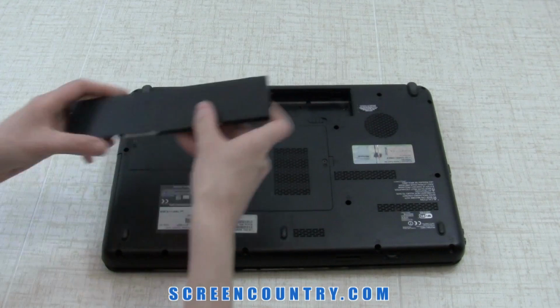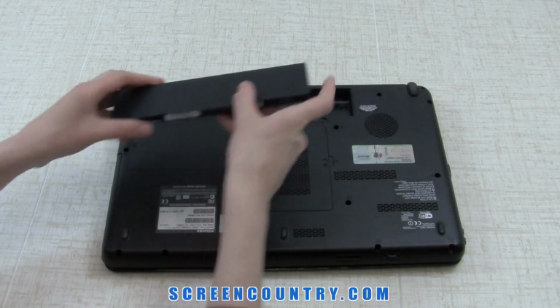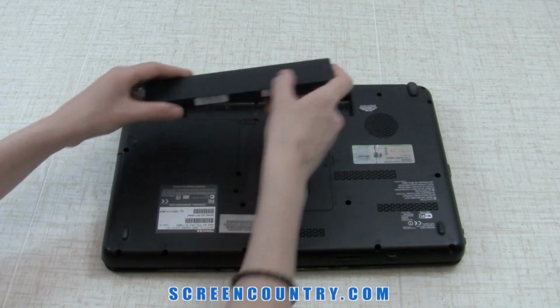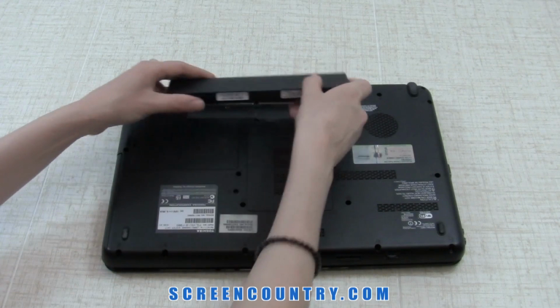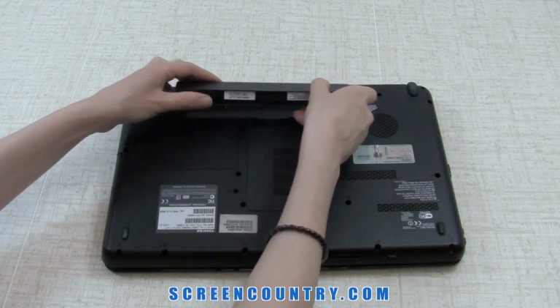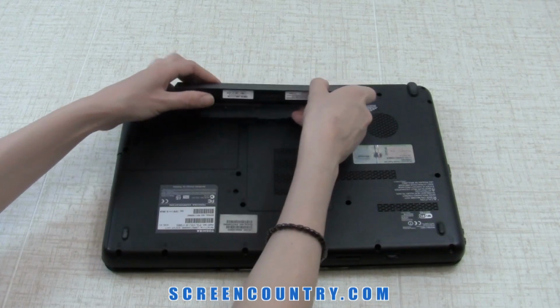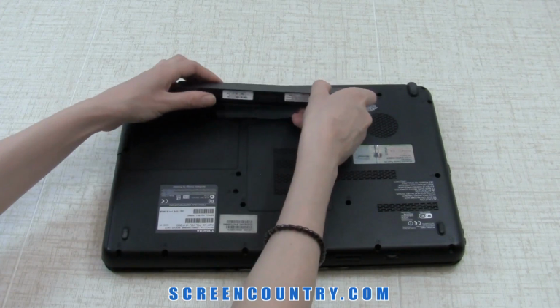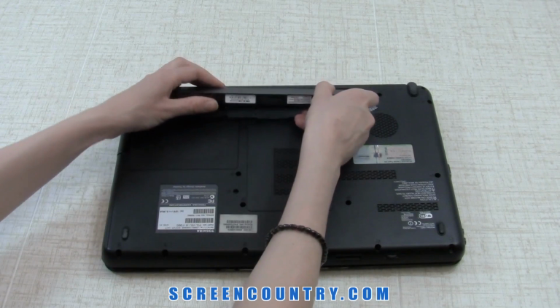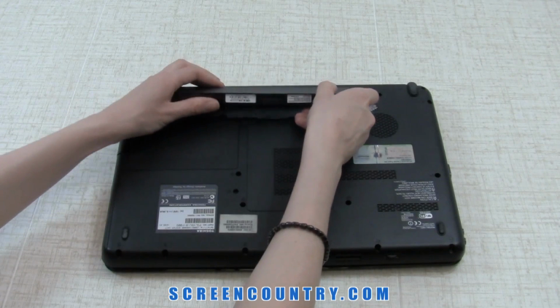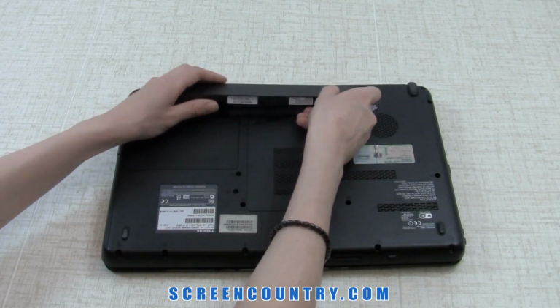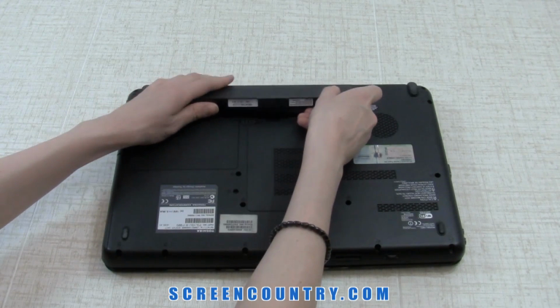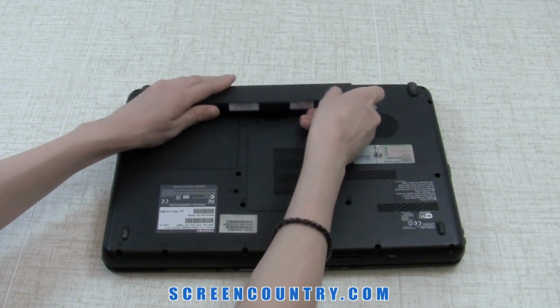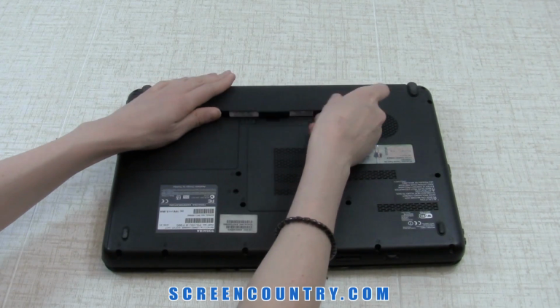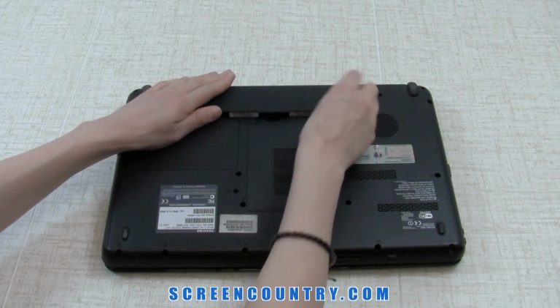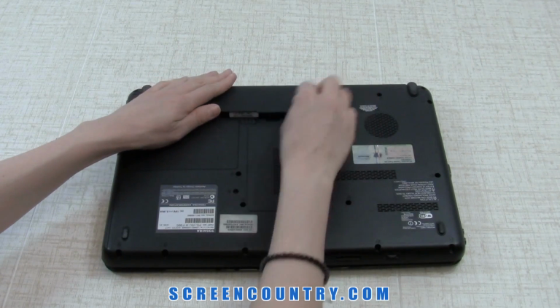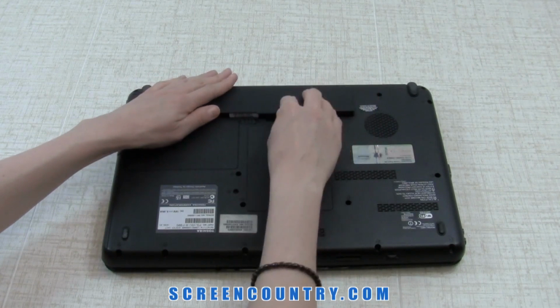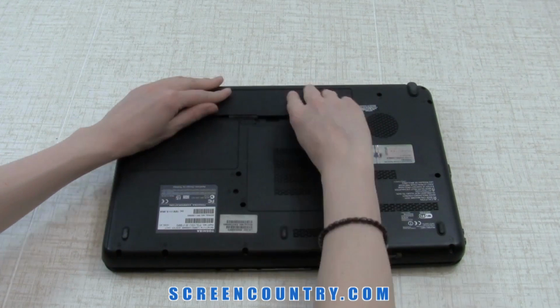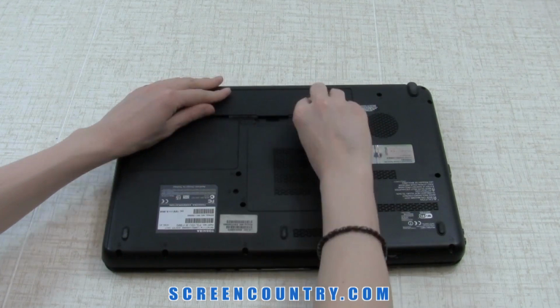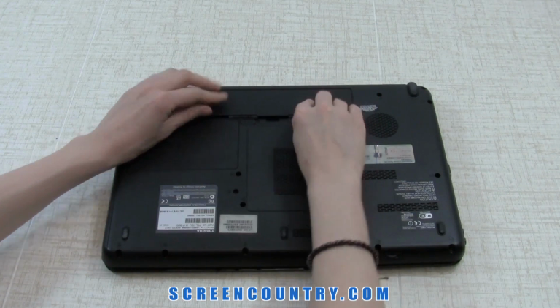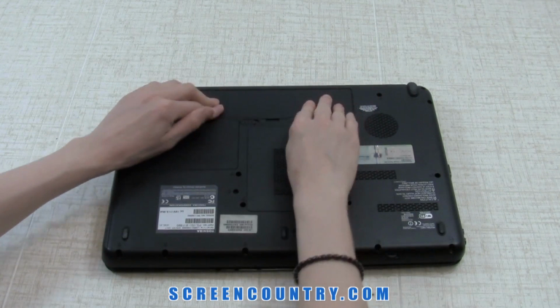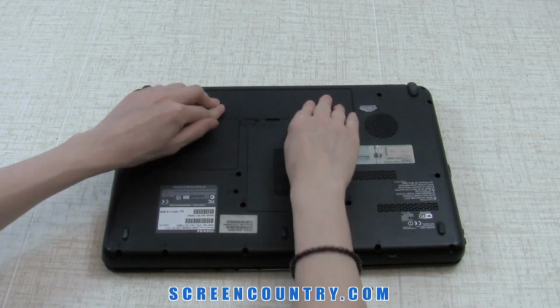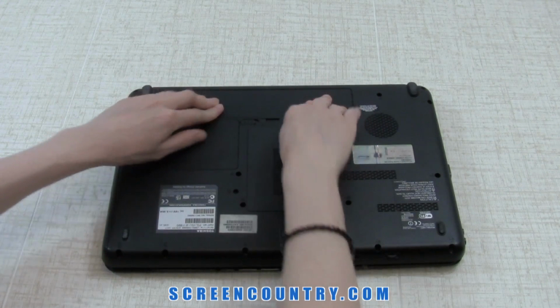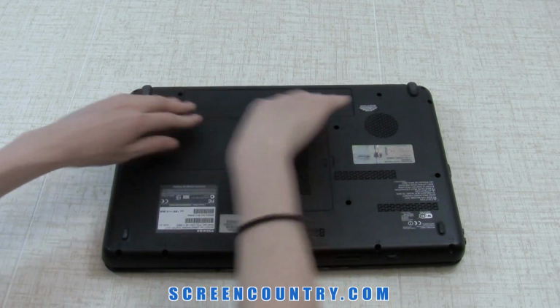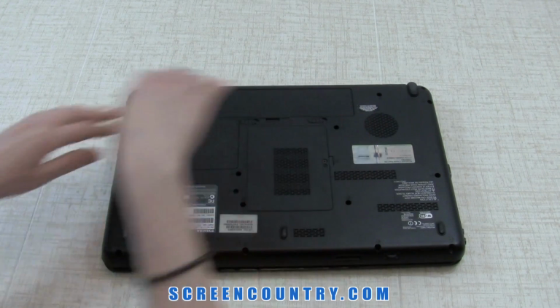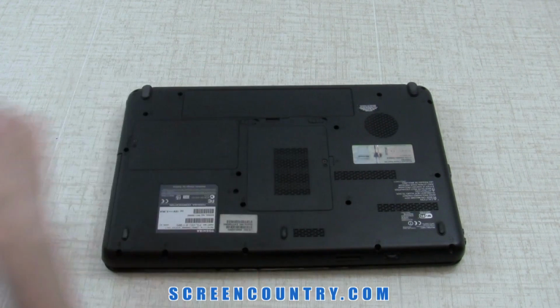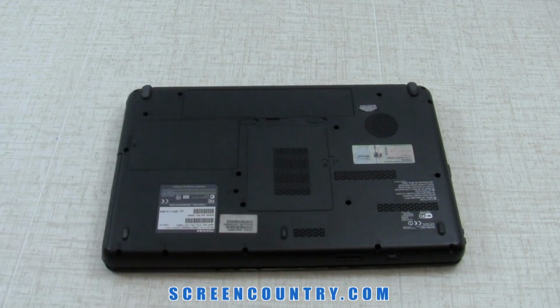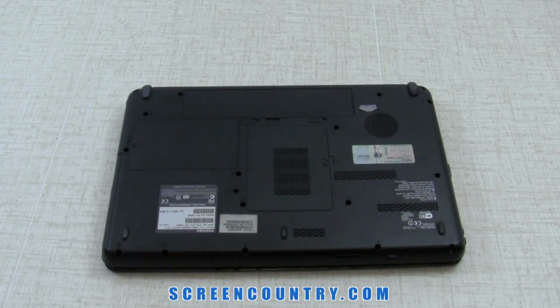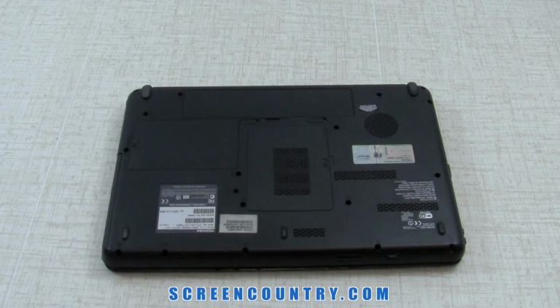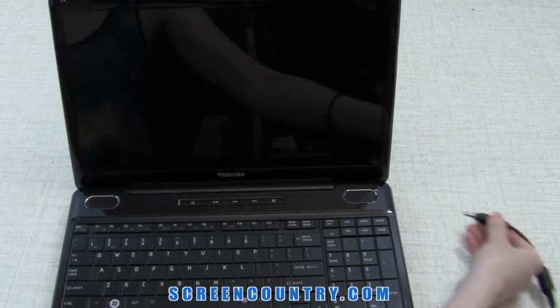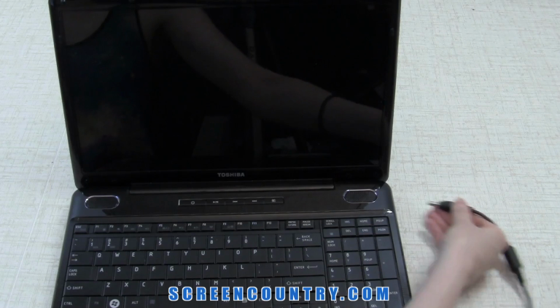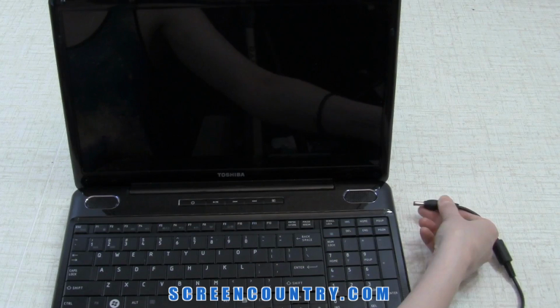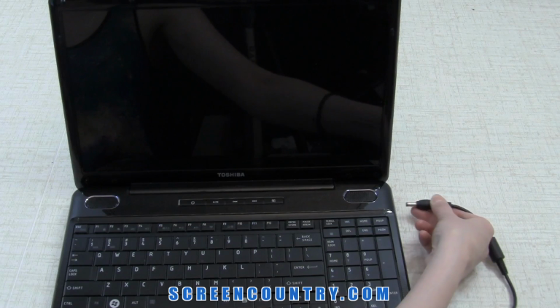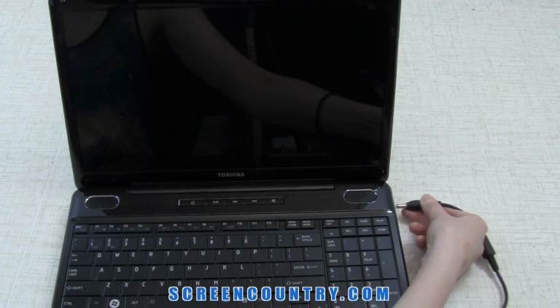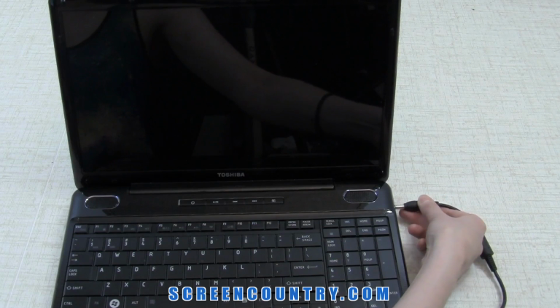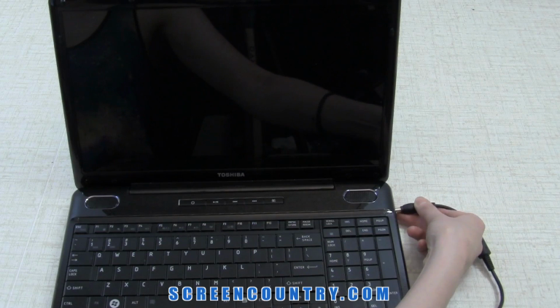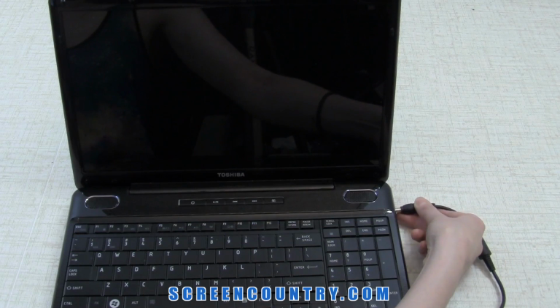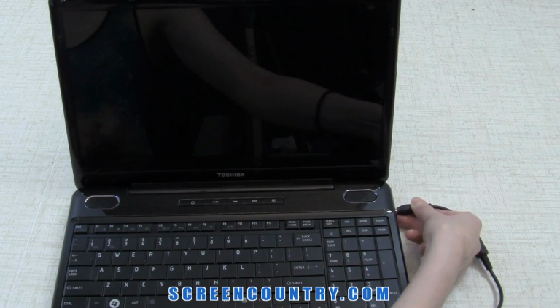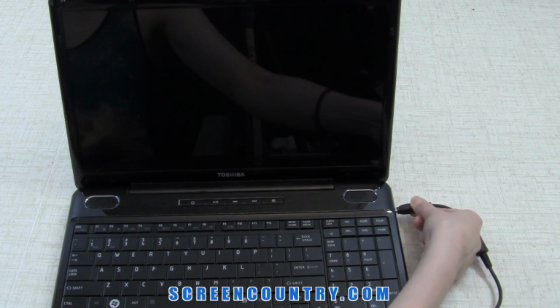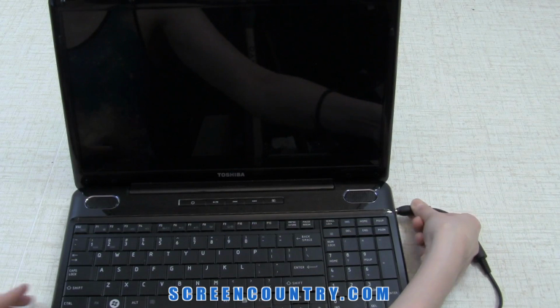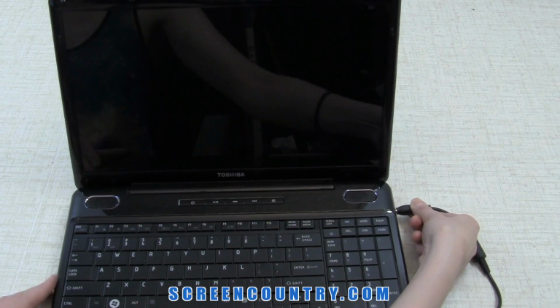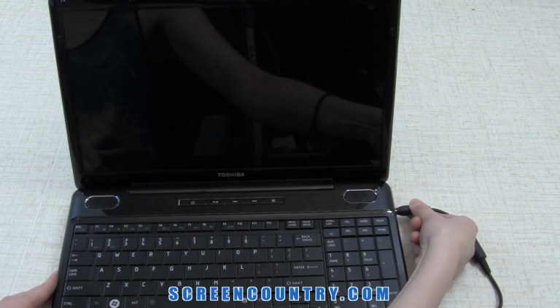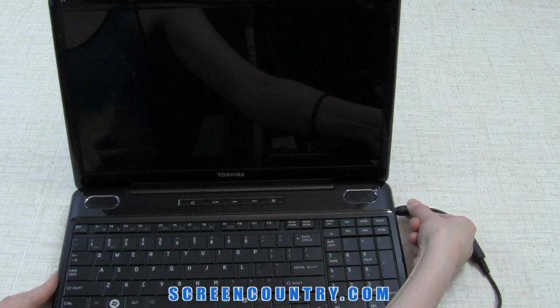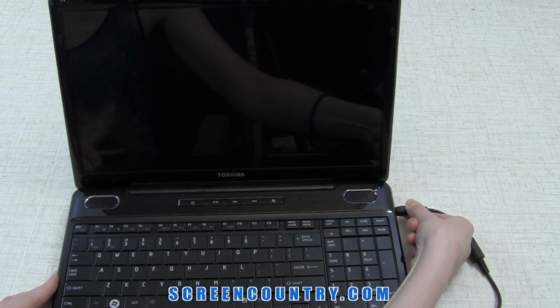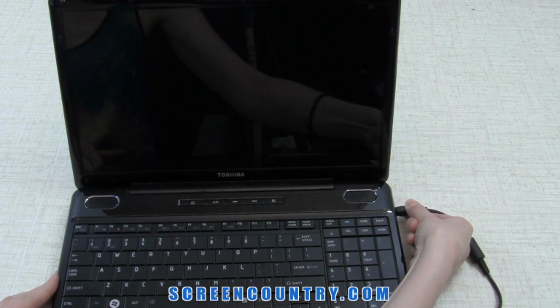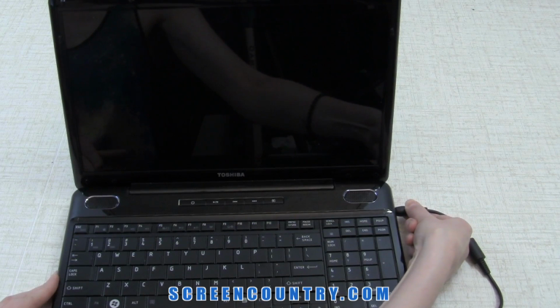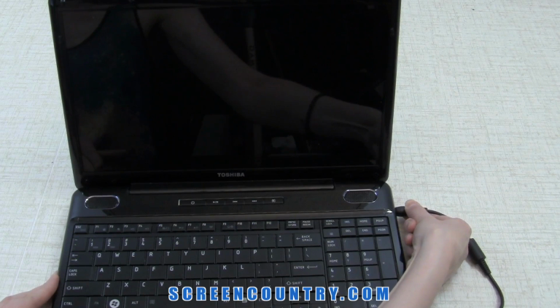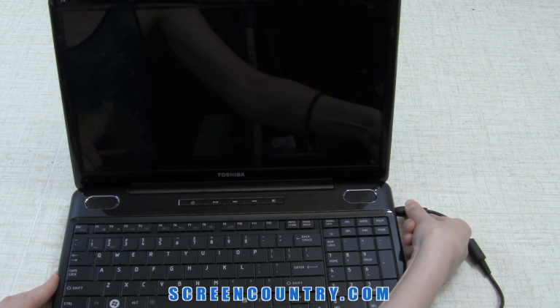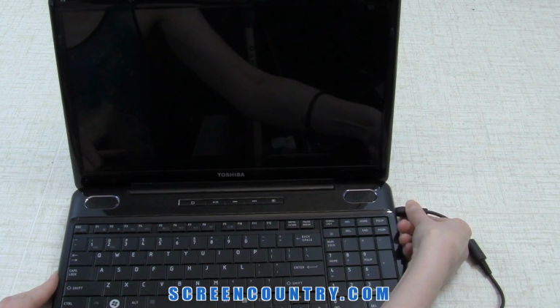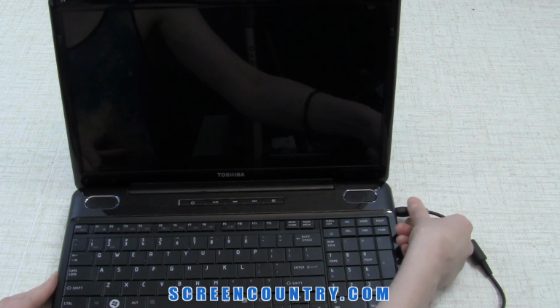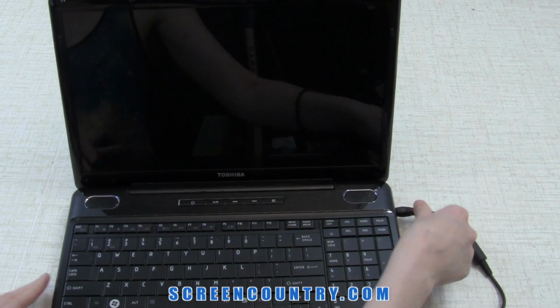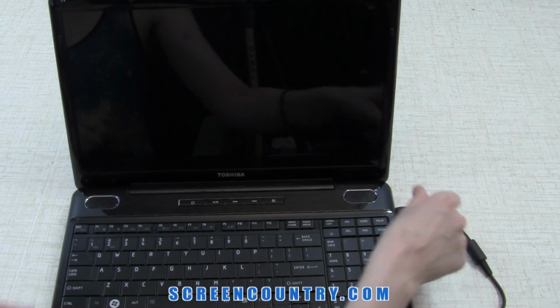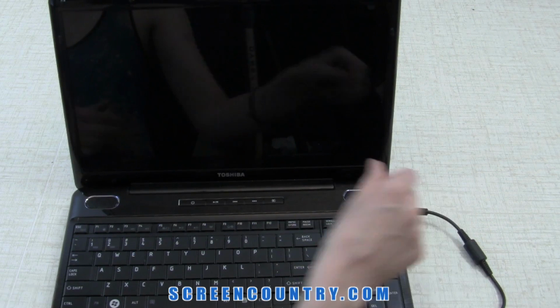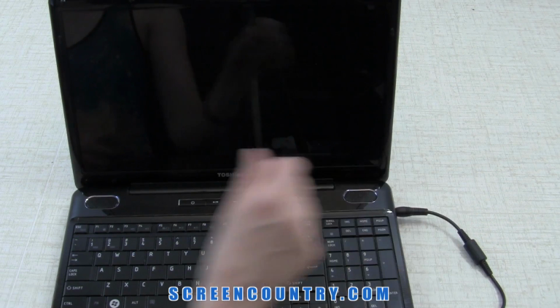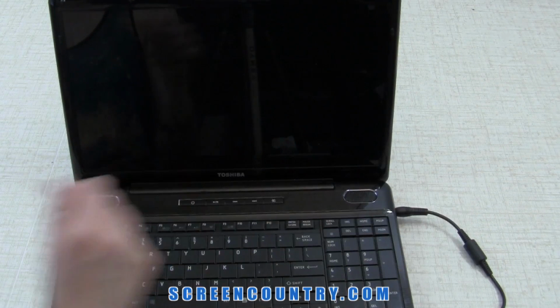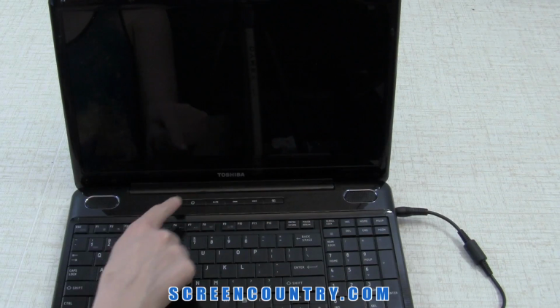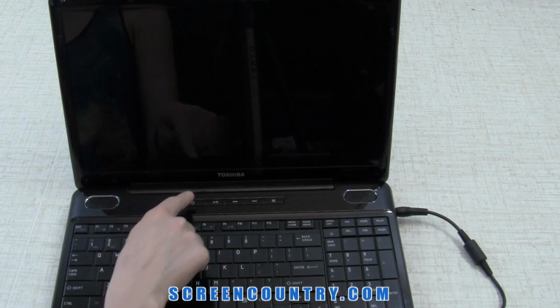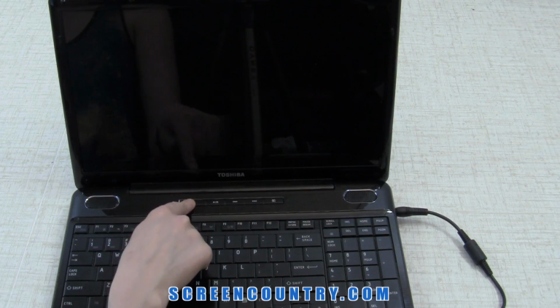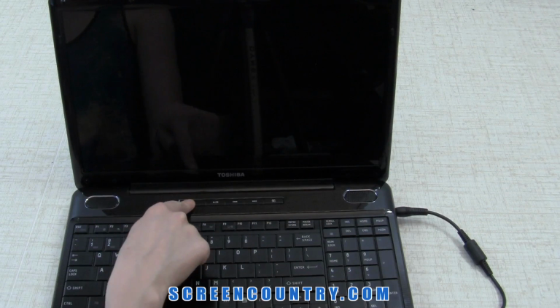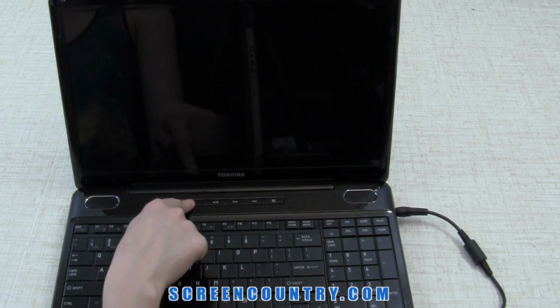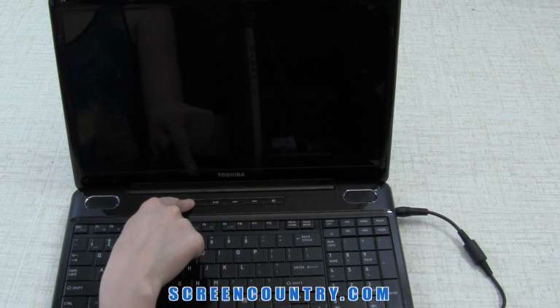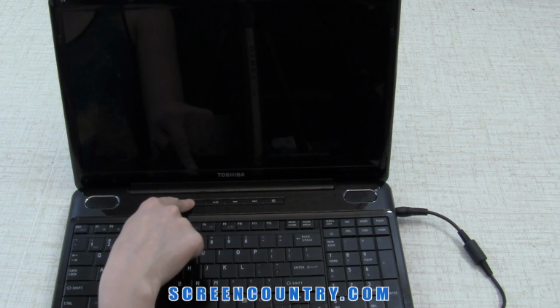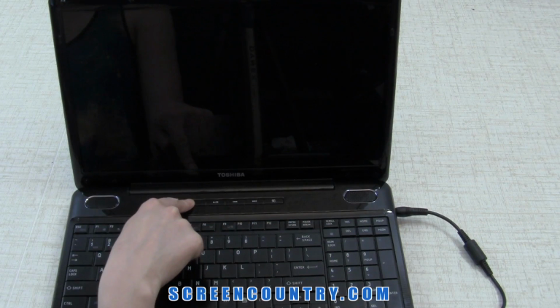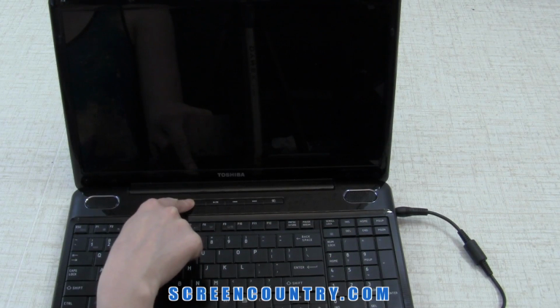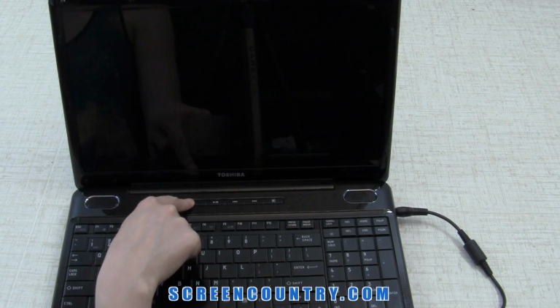Finally, put the battery back in, reconnect the power, and you're done.